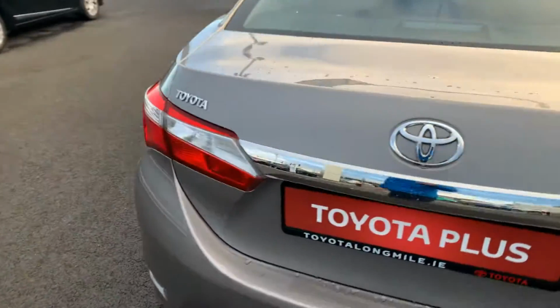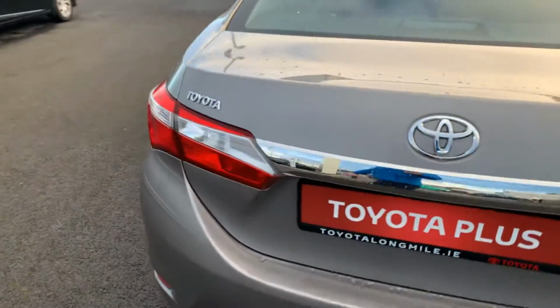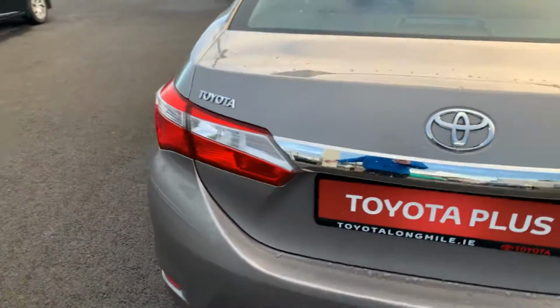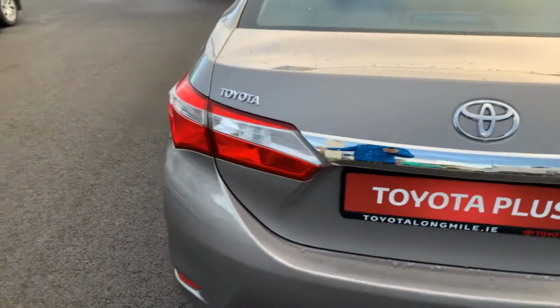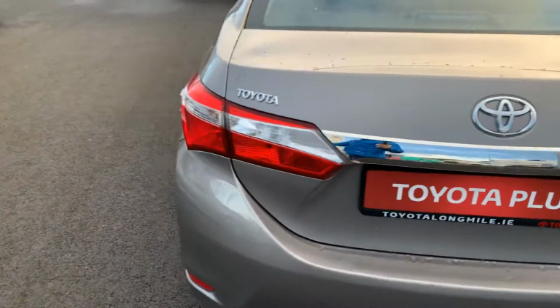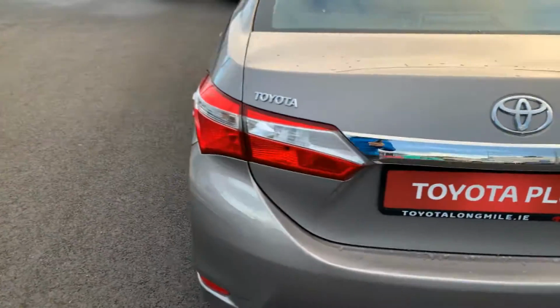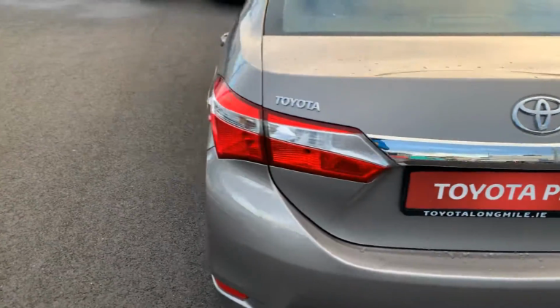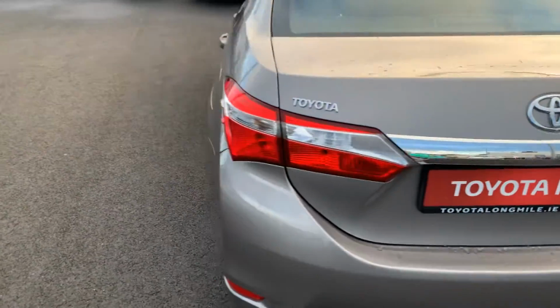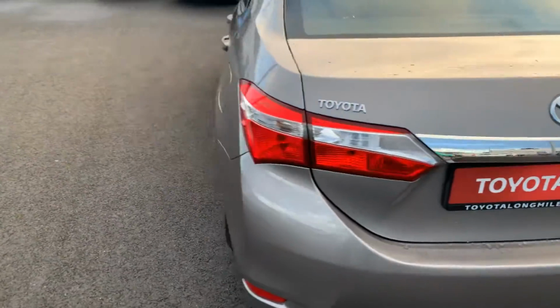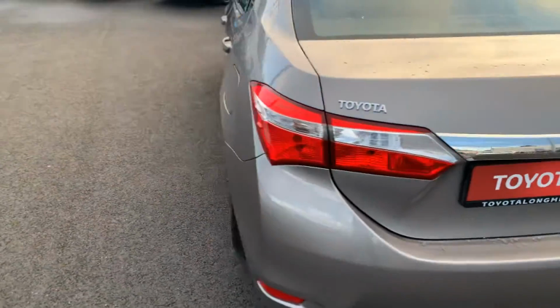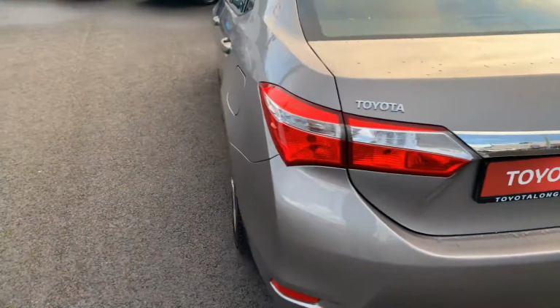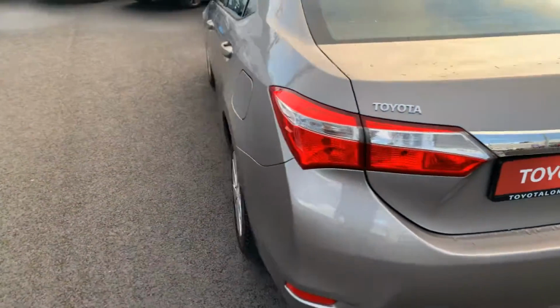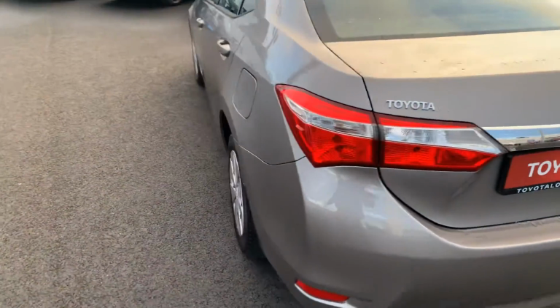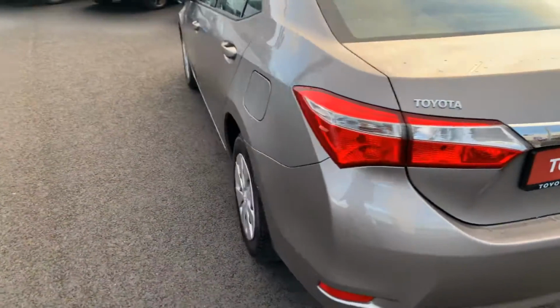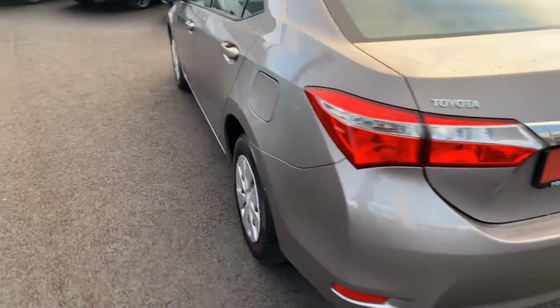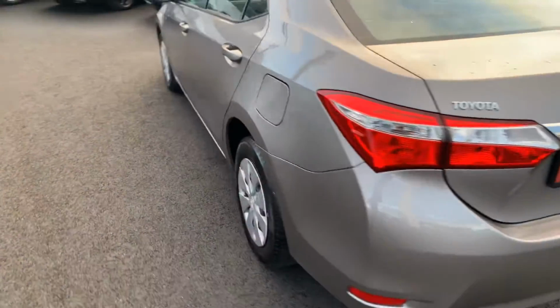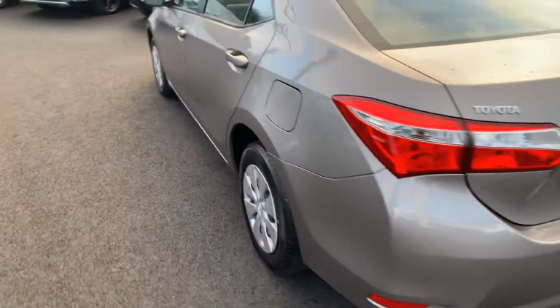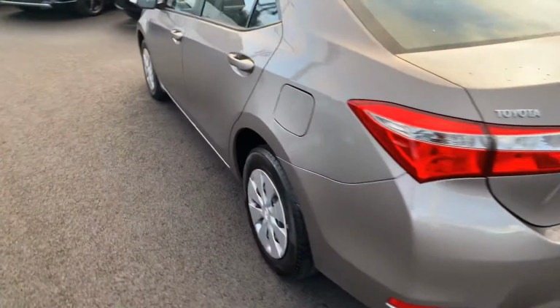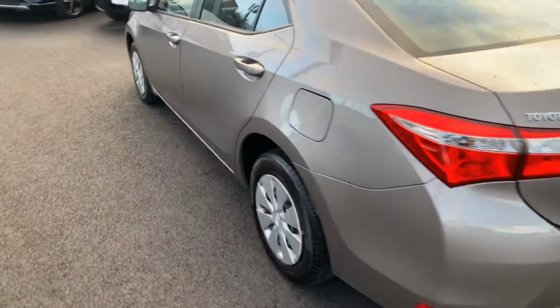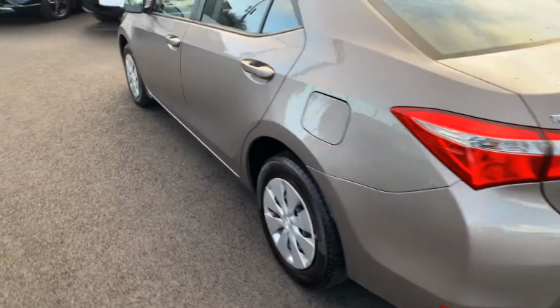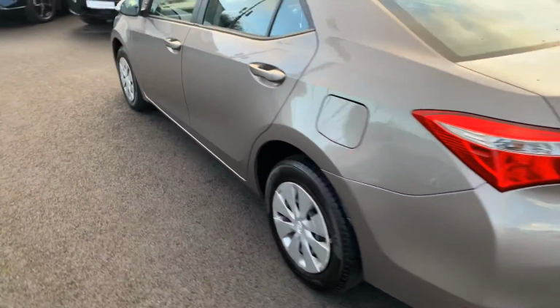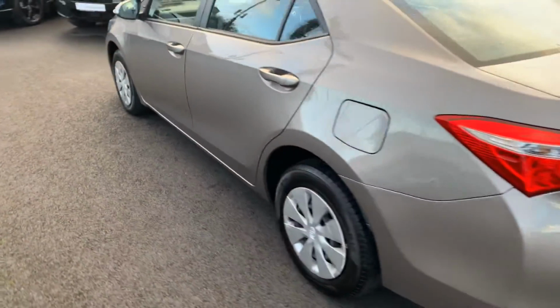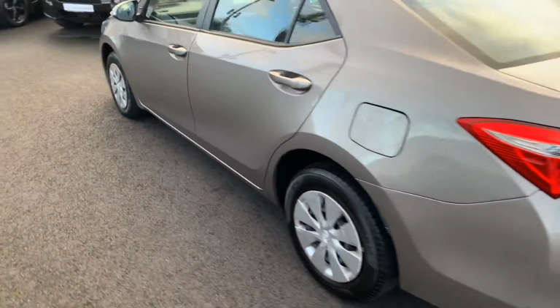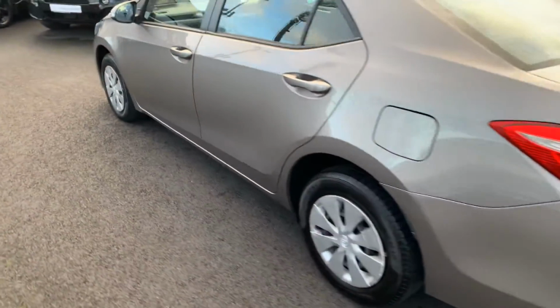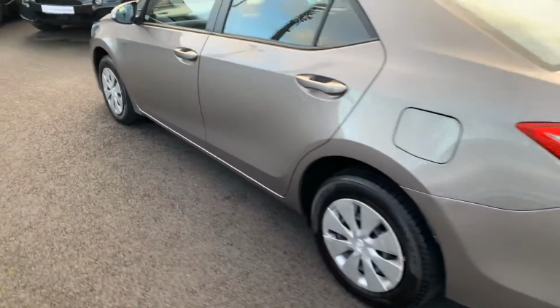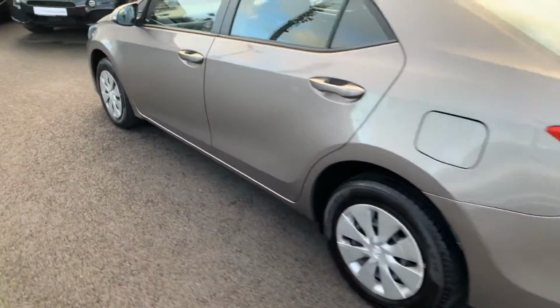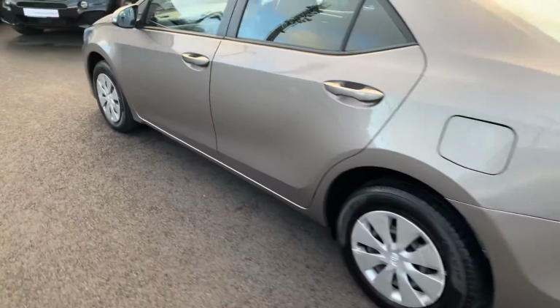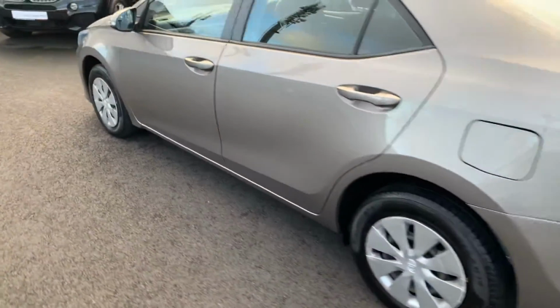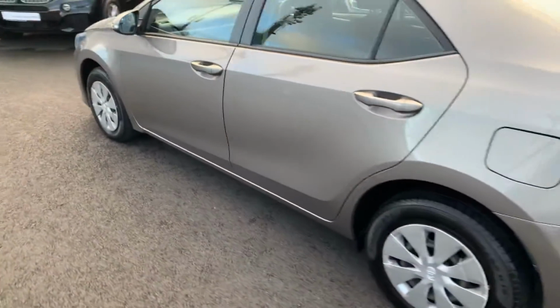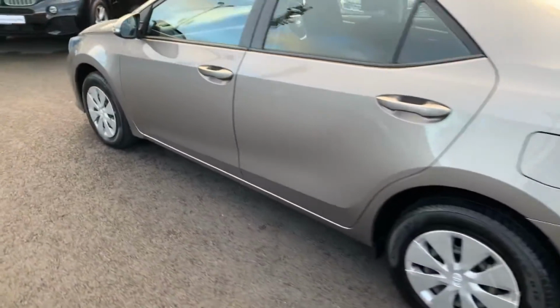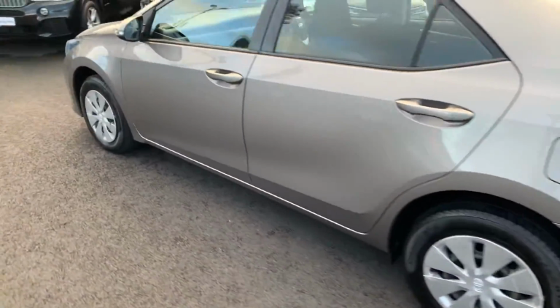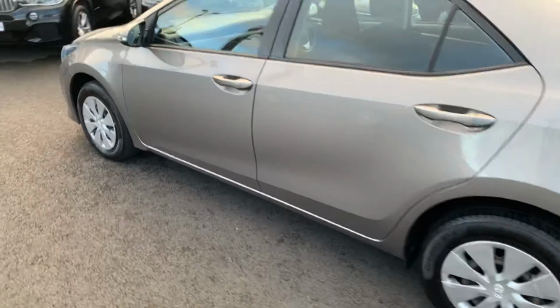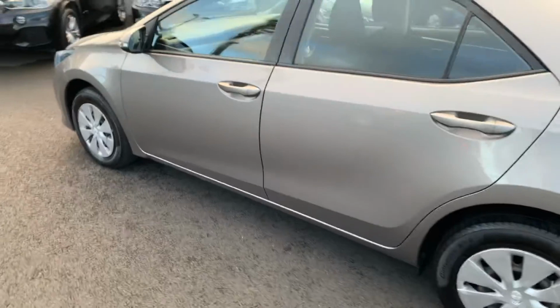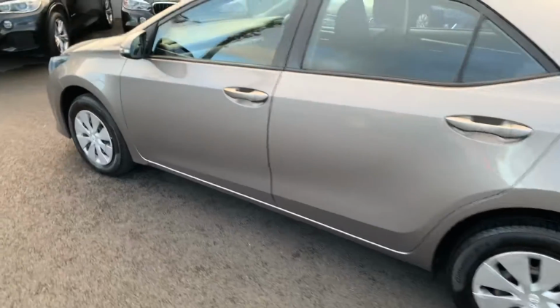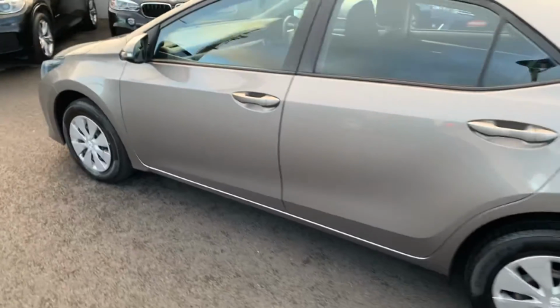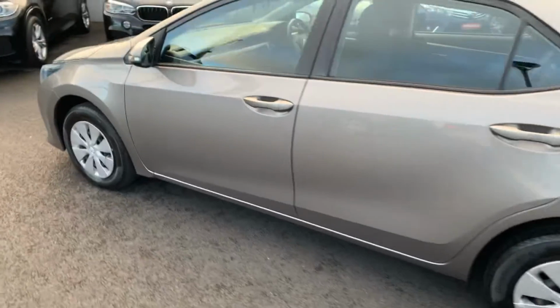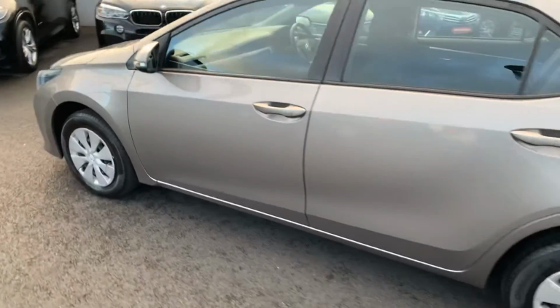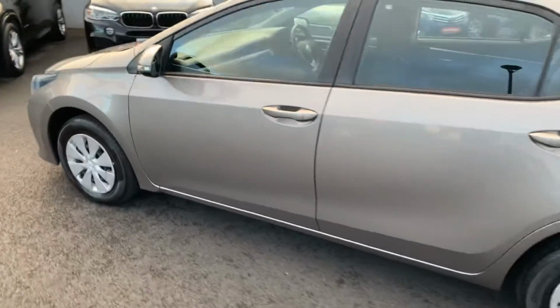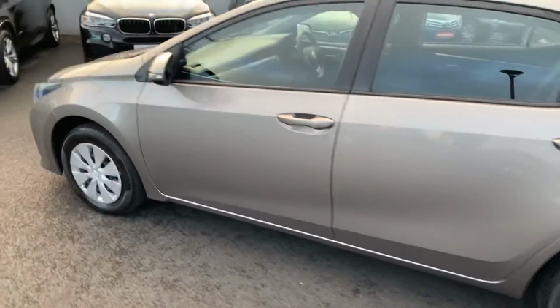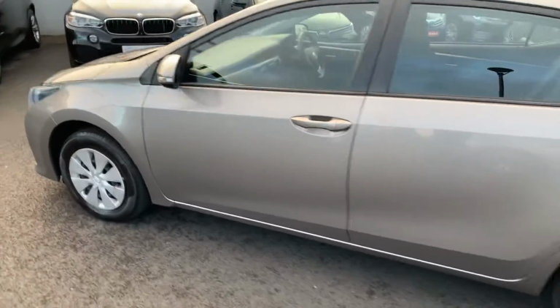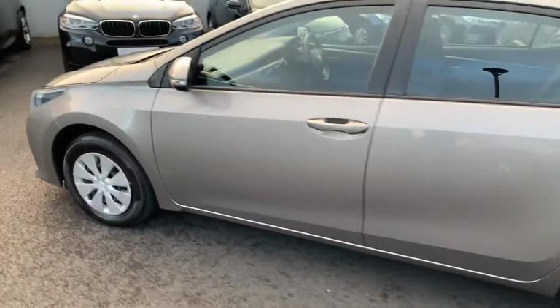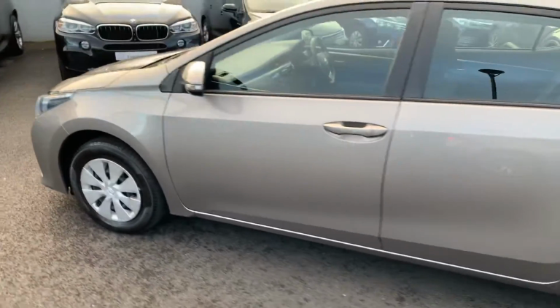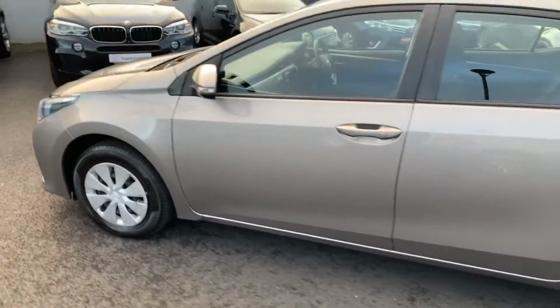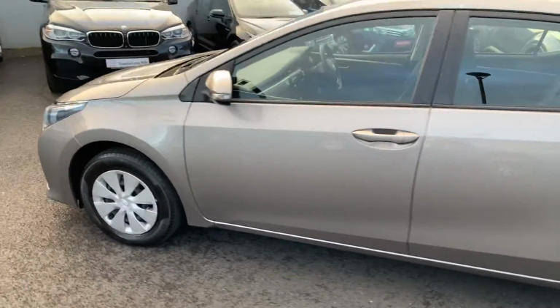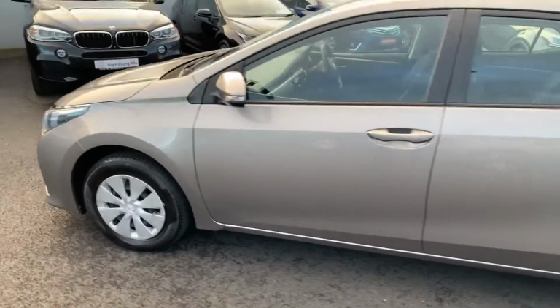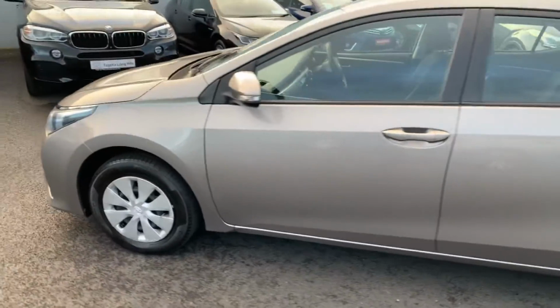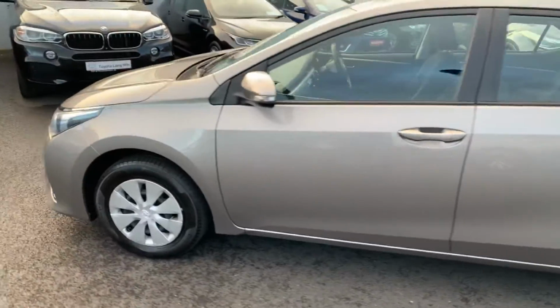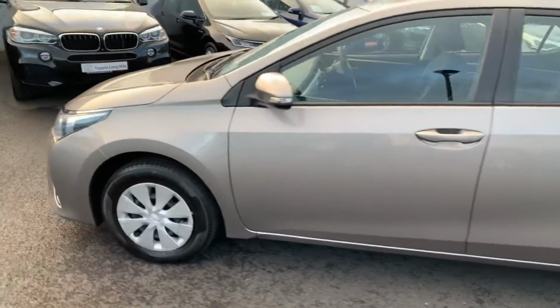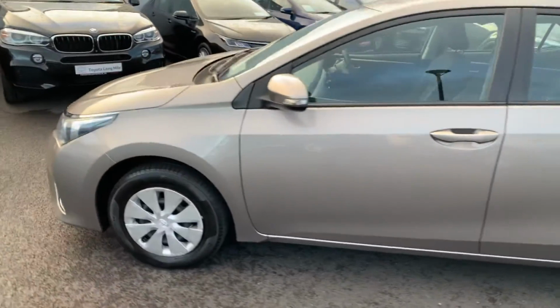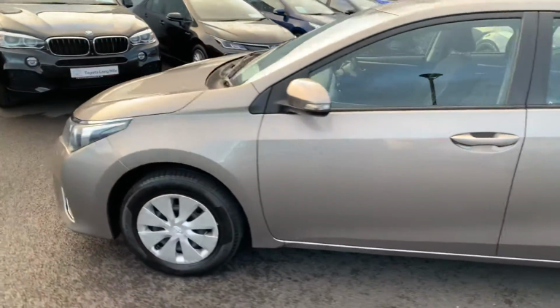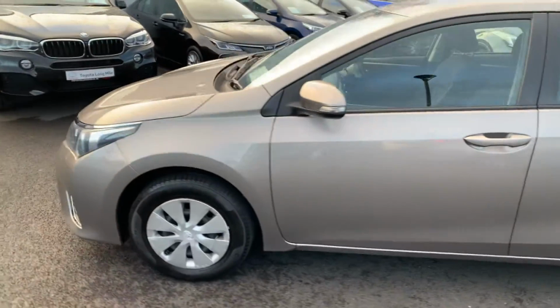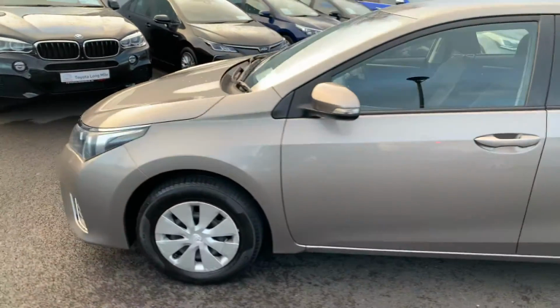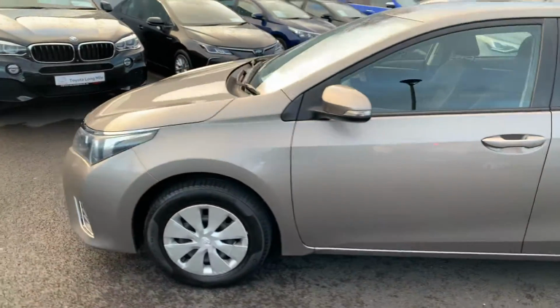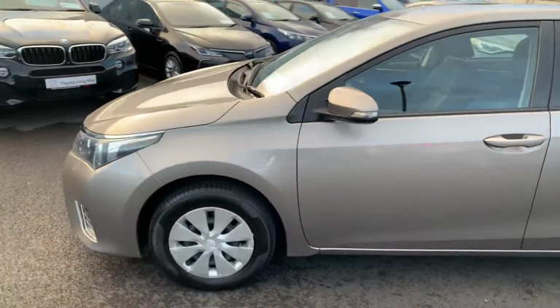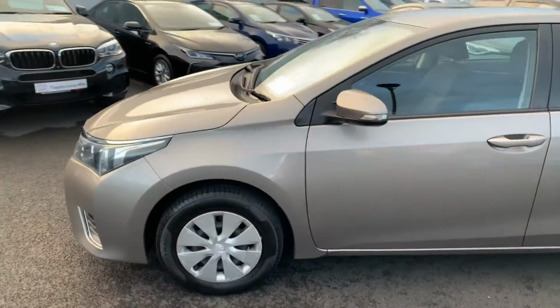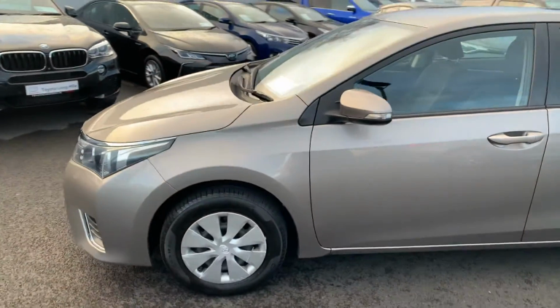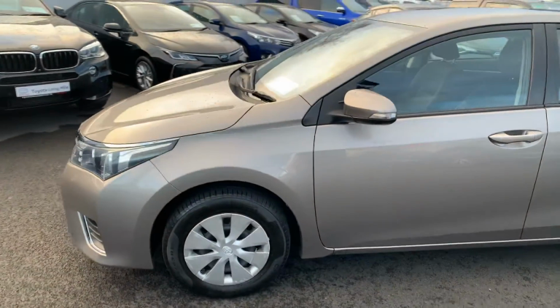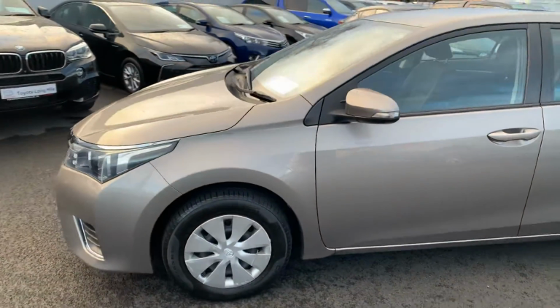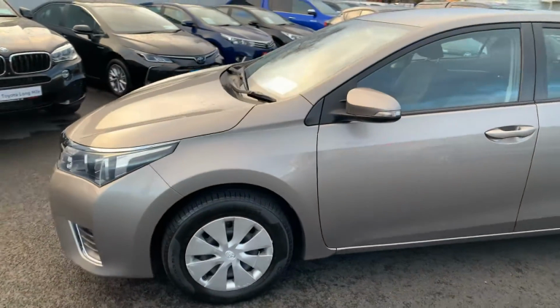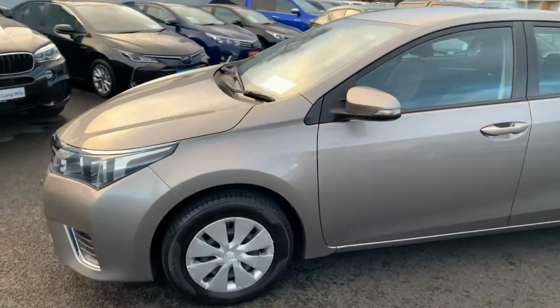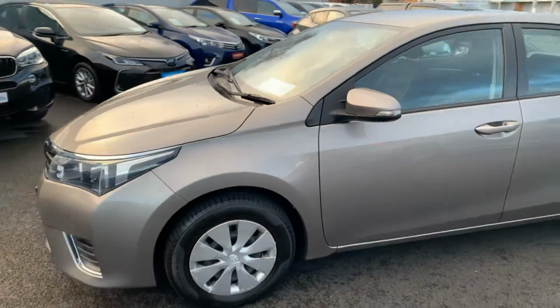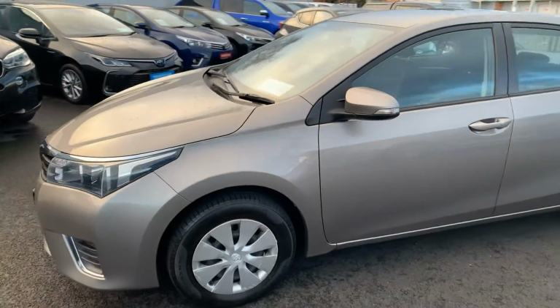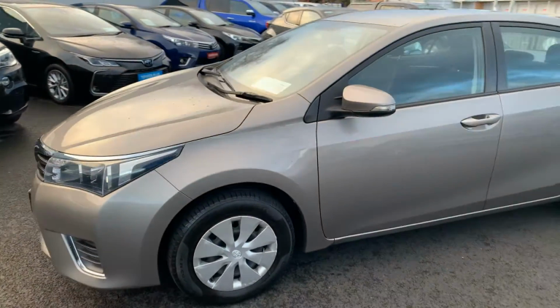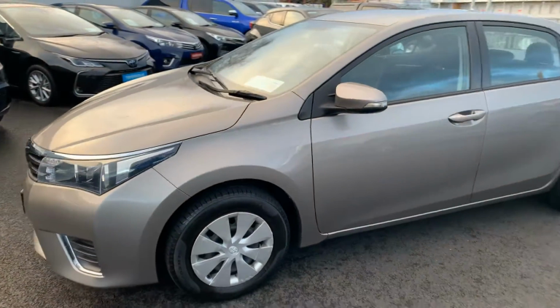This Corolla comes with a year's warranty and a year's roadside assist, and is available to you at Toyota Longmile today.